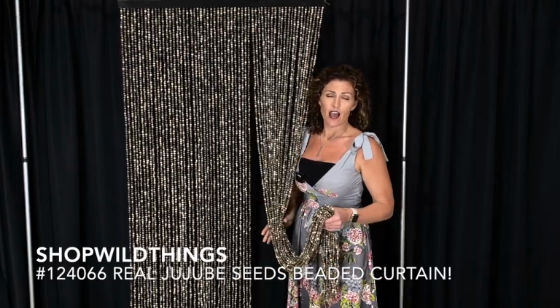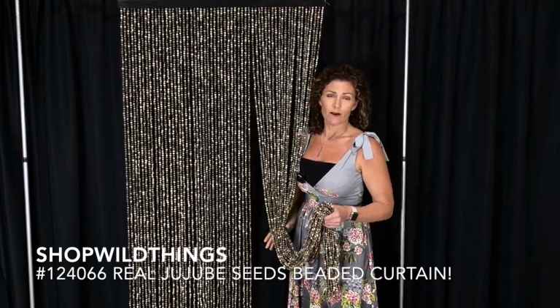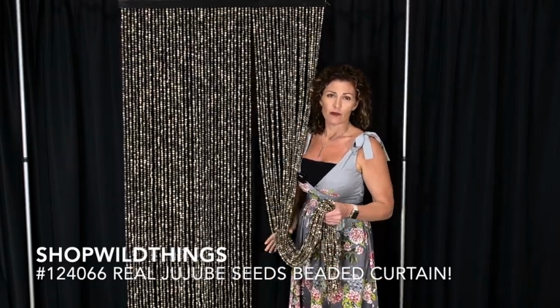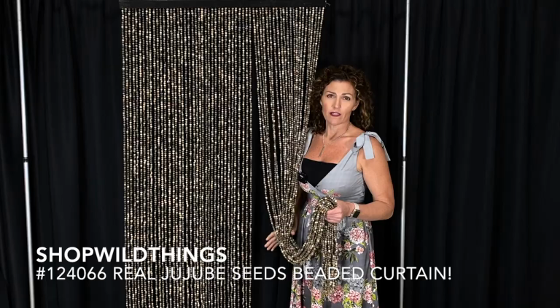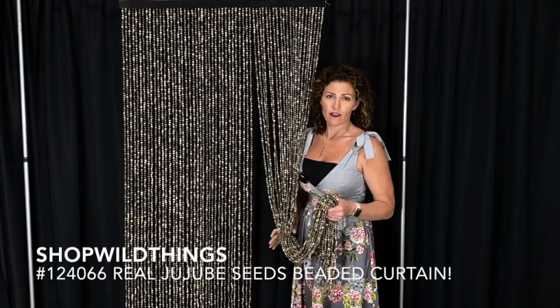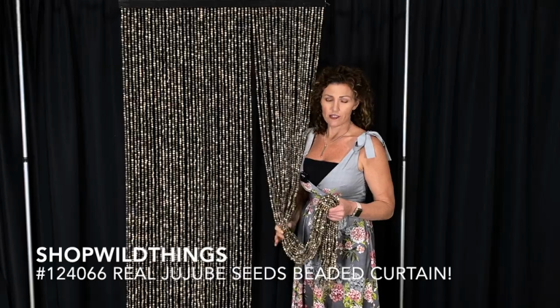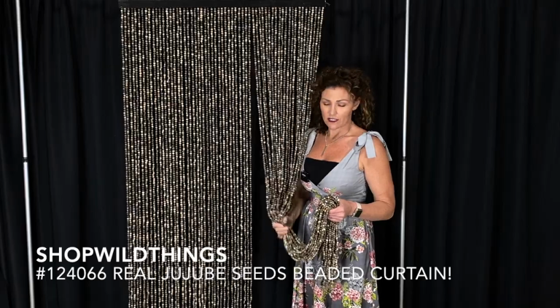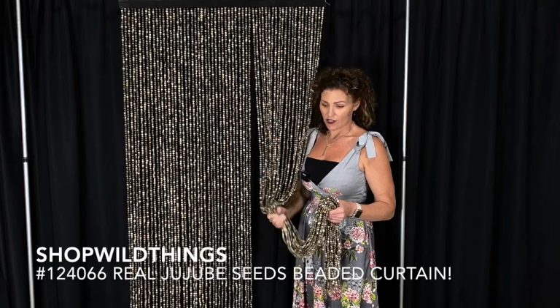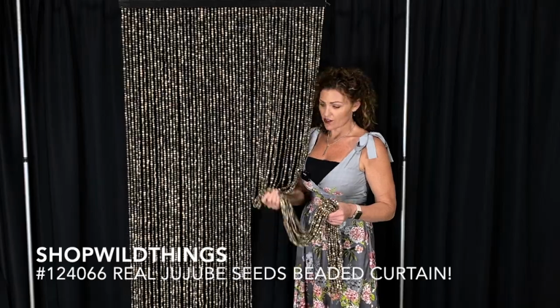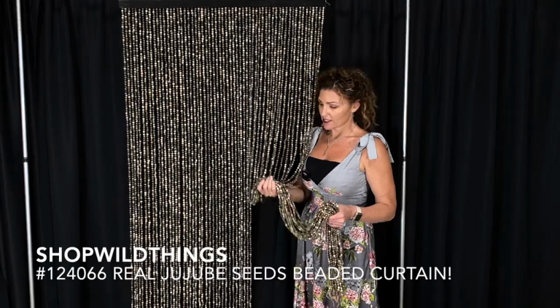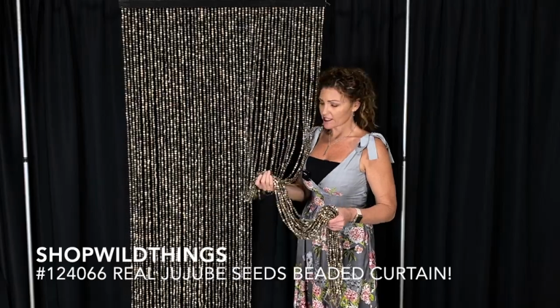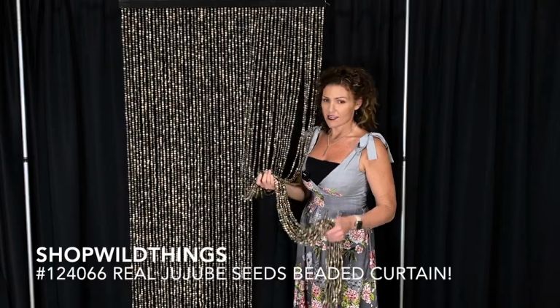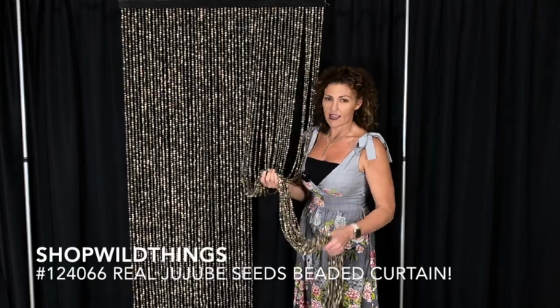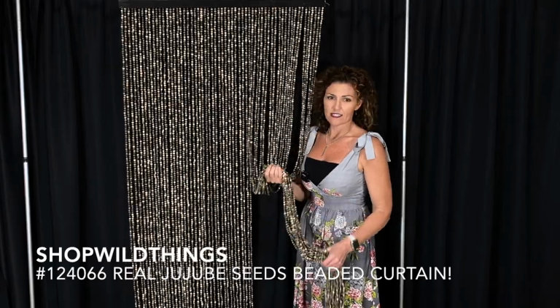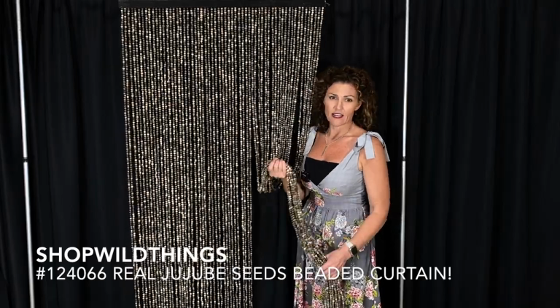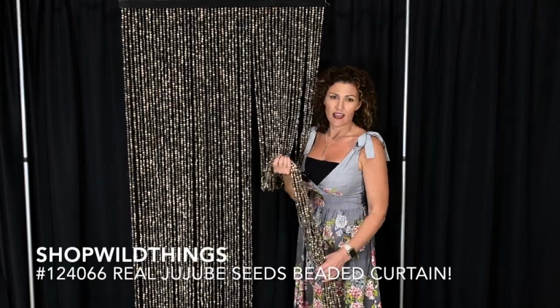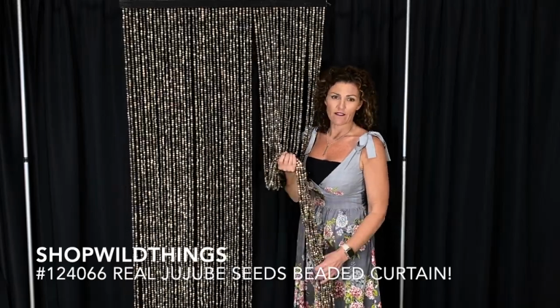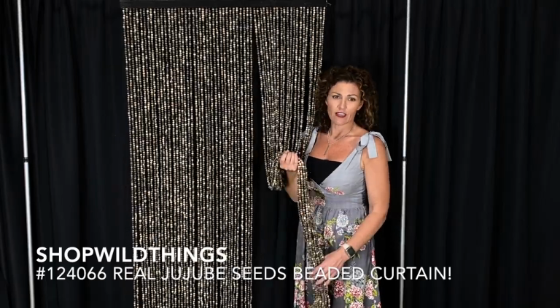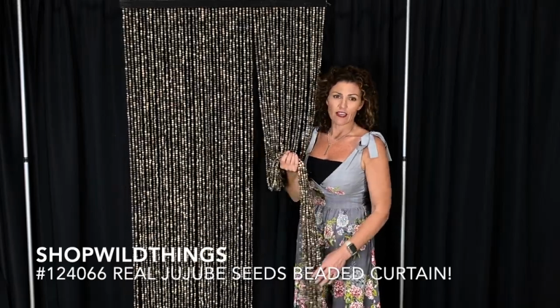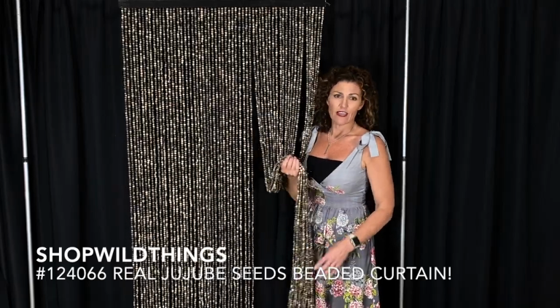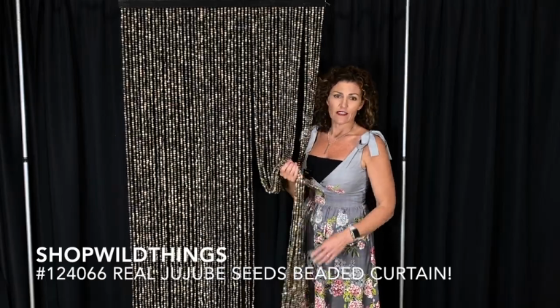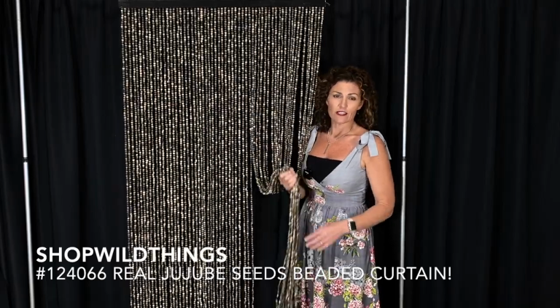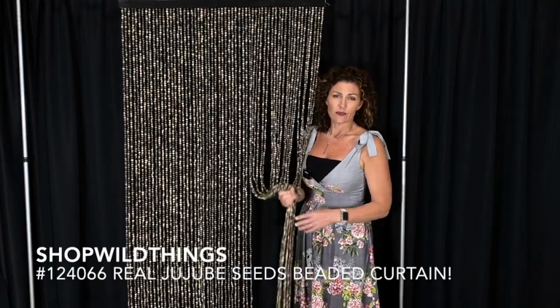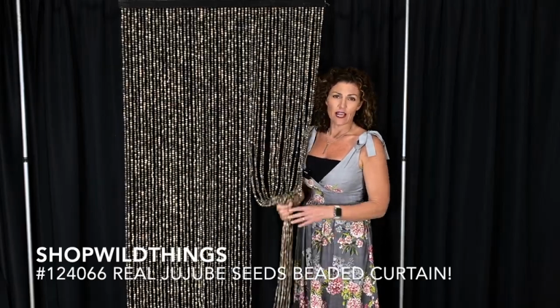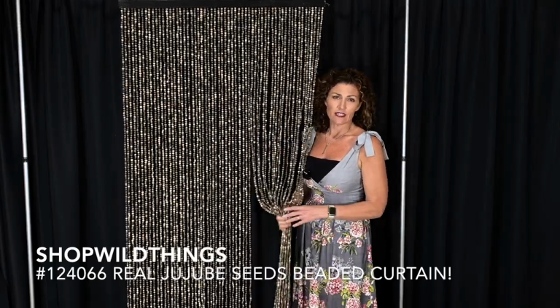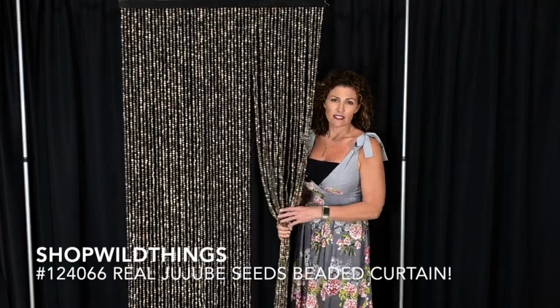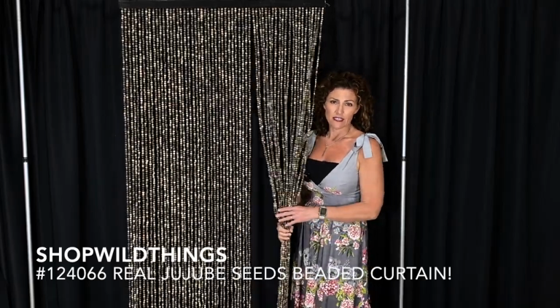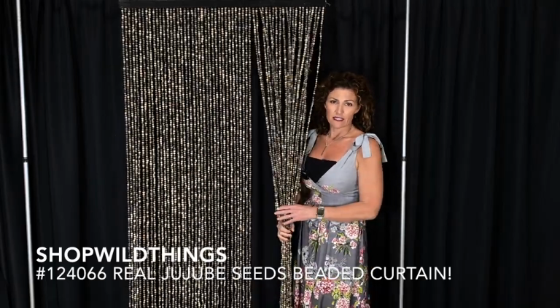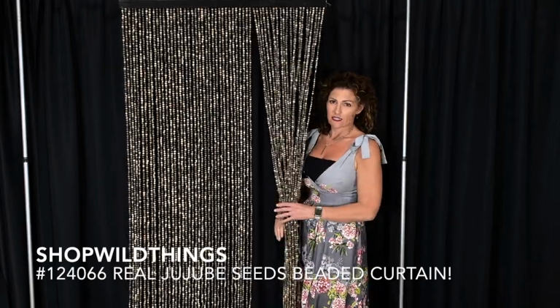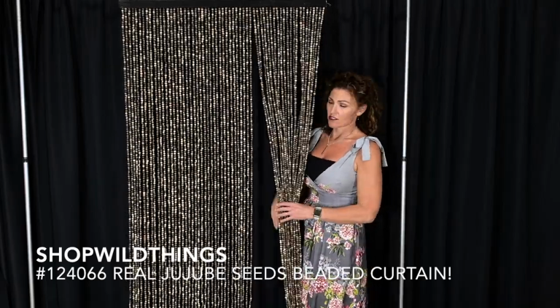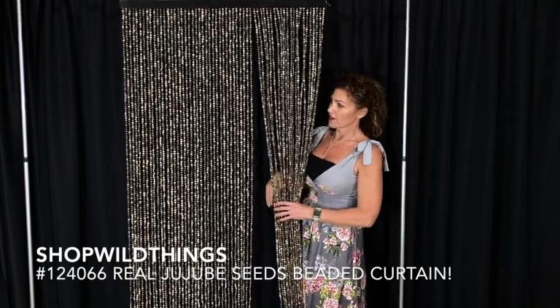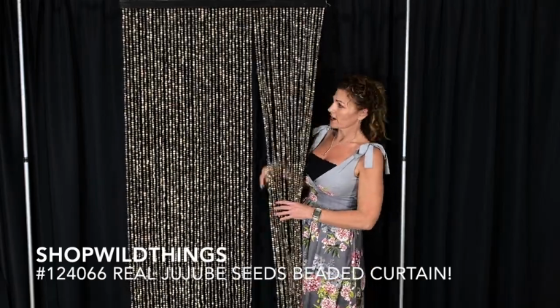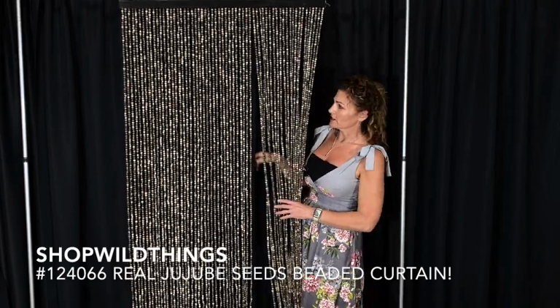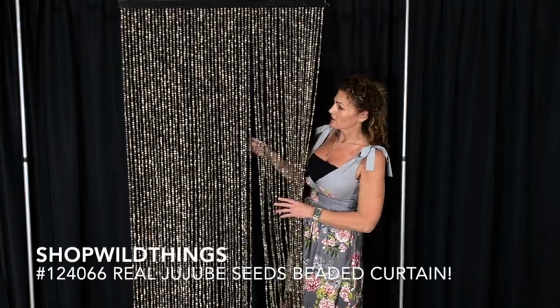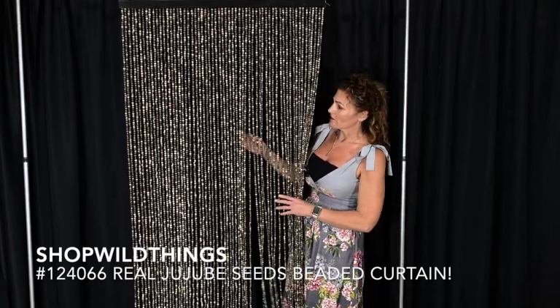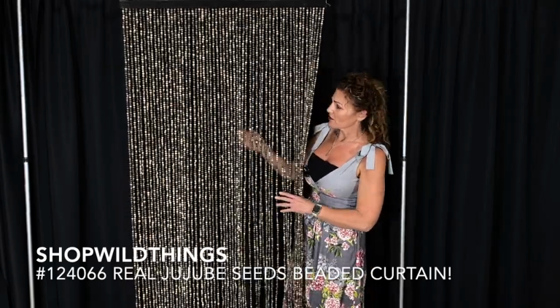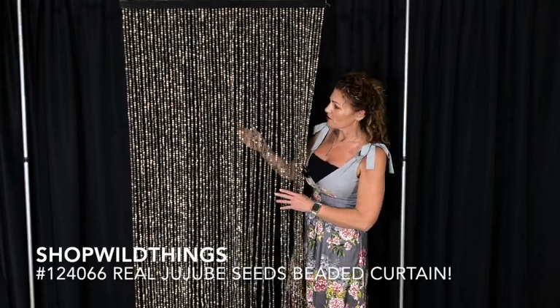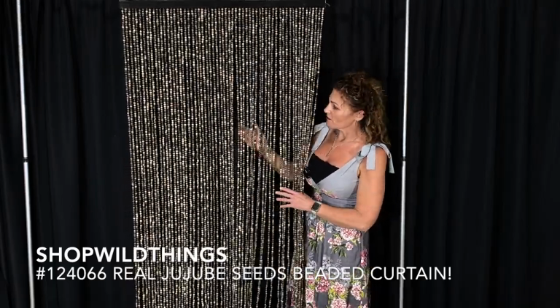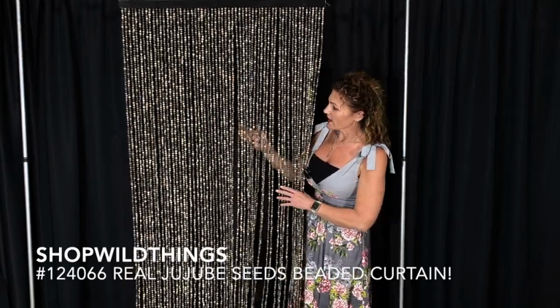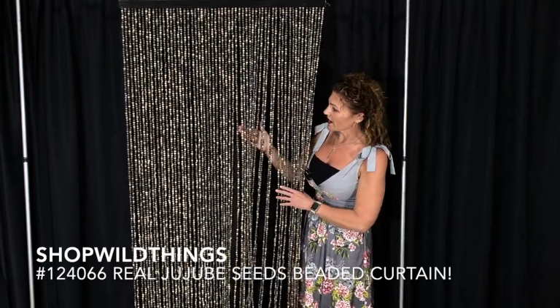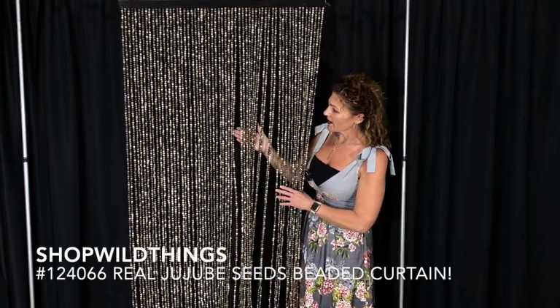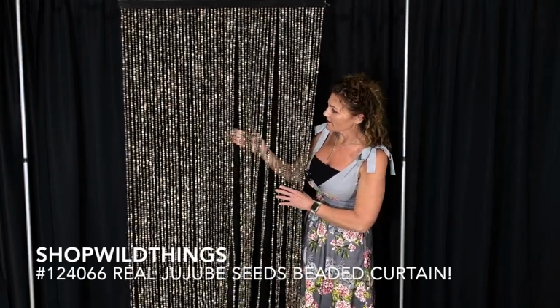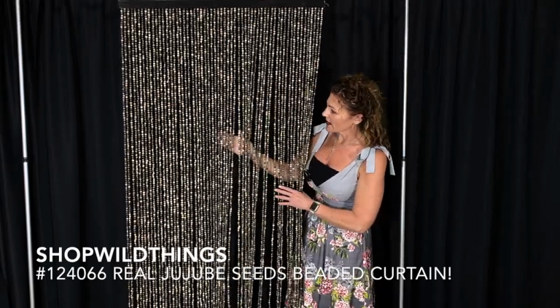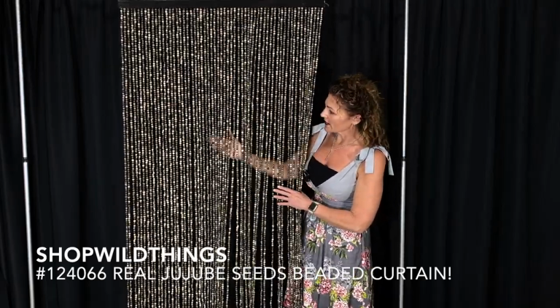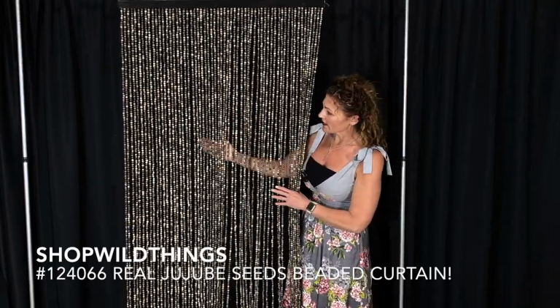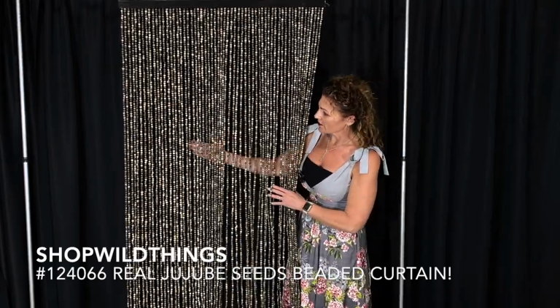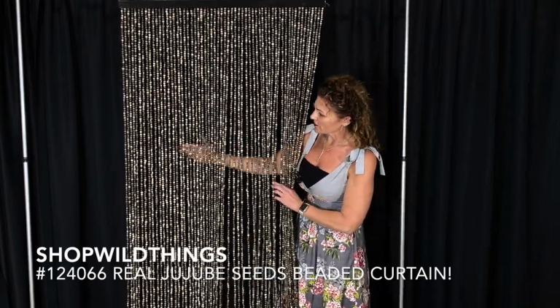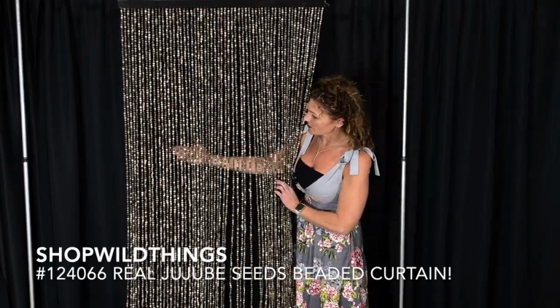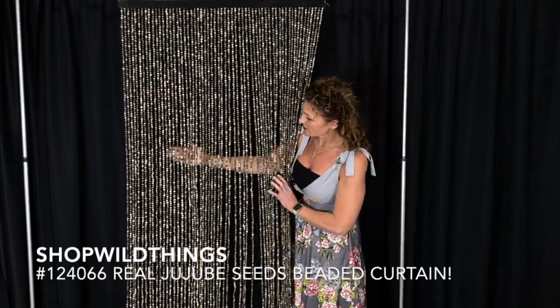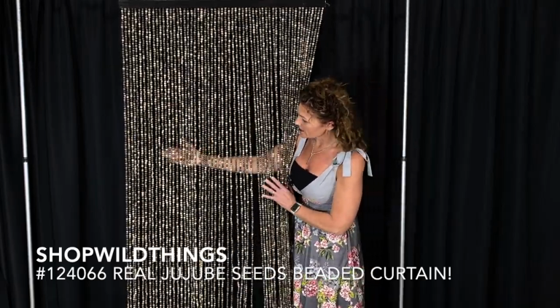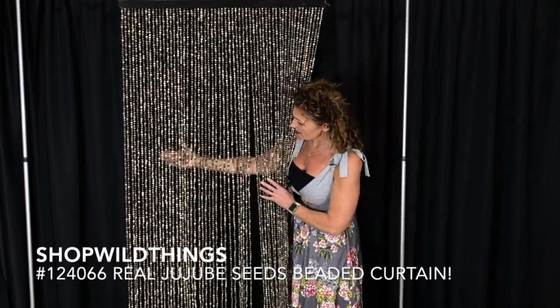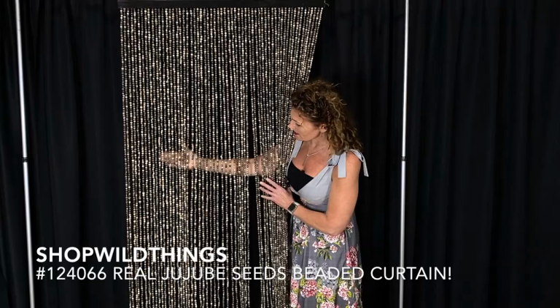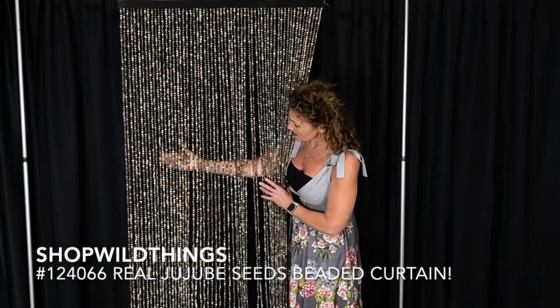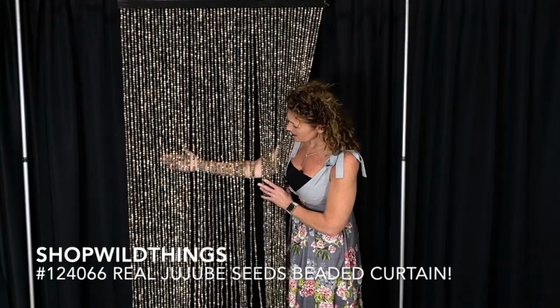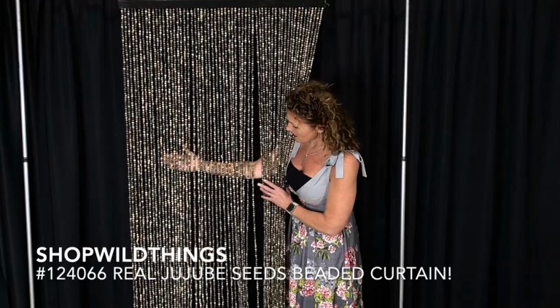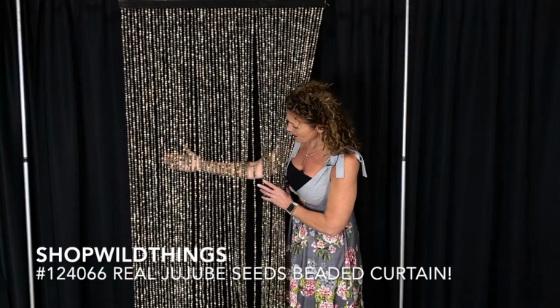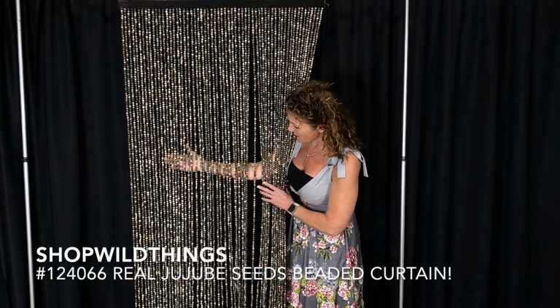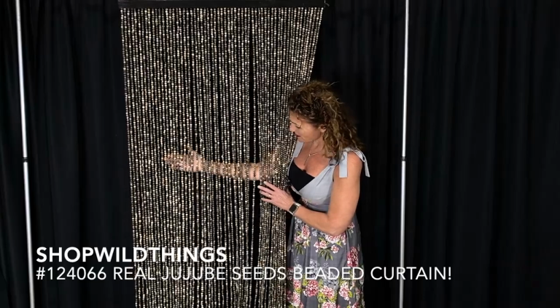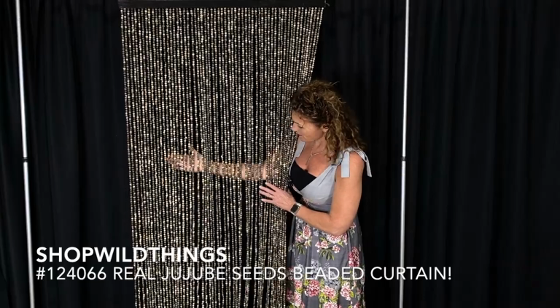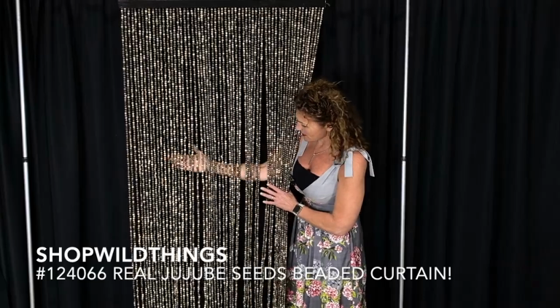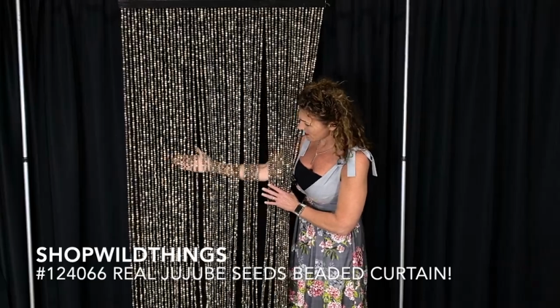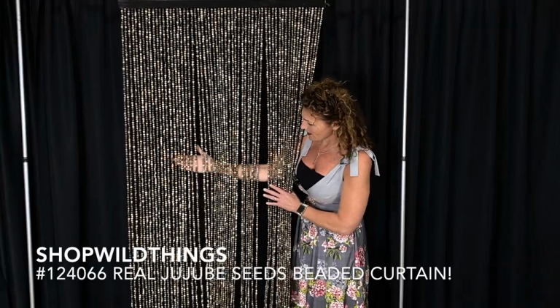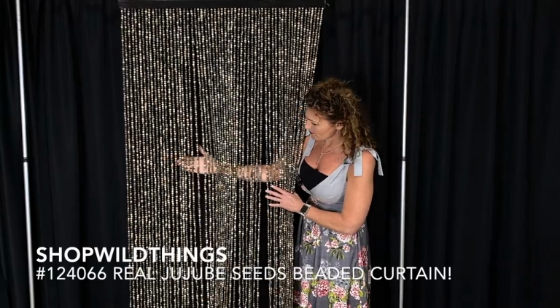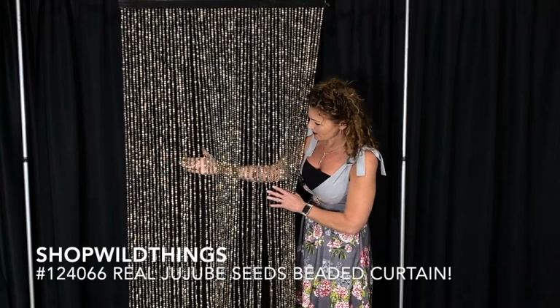We love this curtain. It's nice and heavy. This one has 60 strands, so I'm going to hold my hand back here and you can see that it's got quite a bit of coverage.